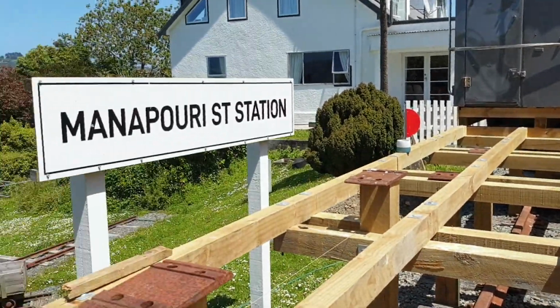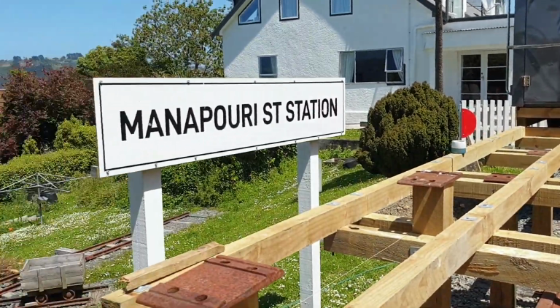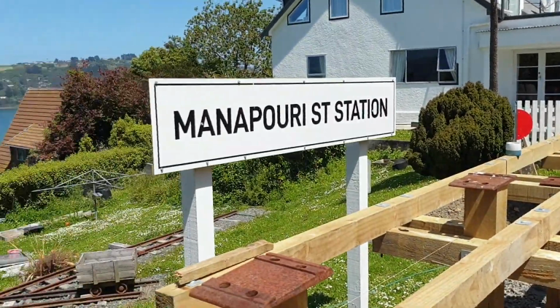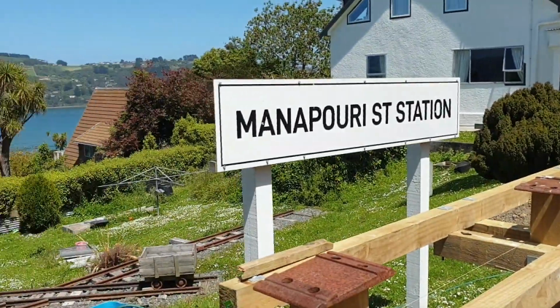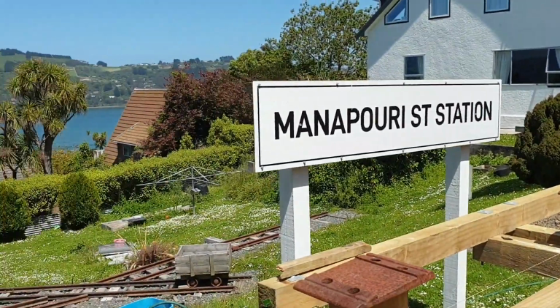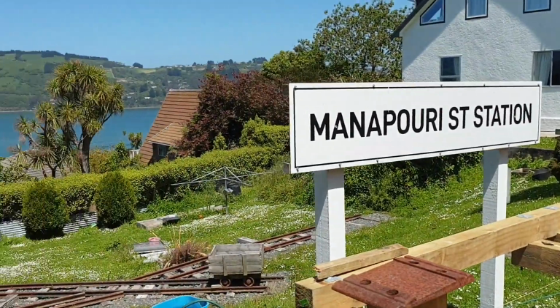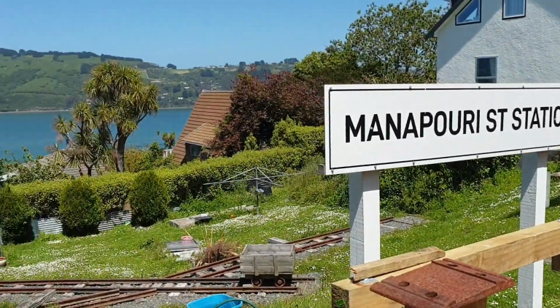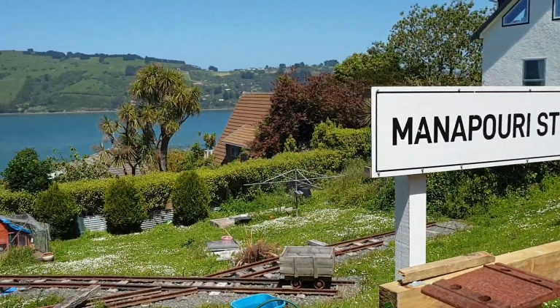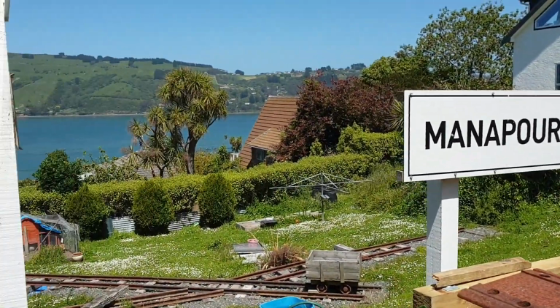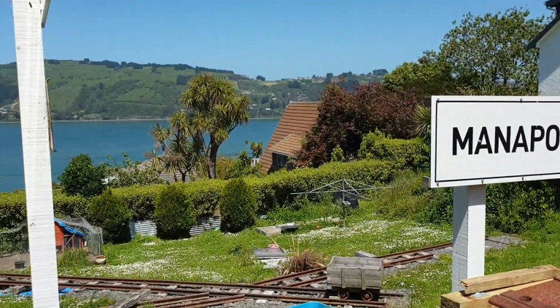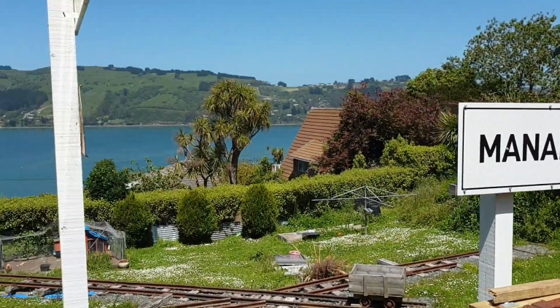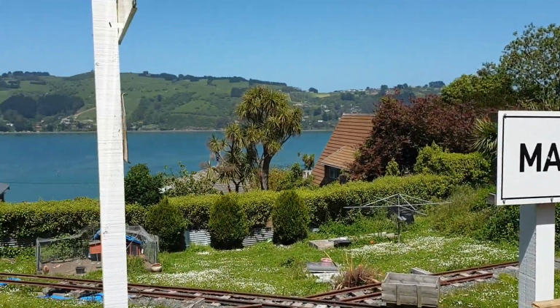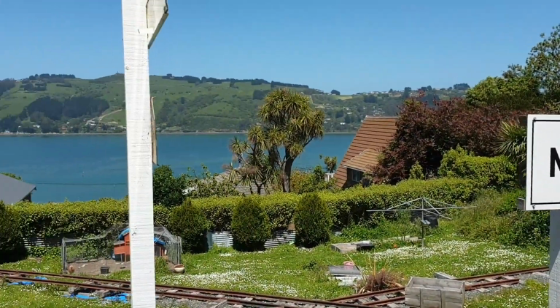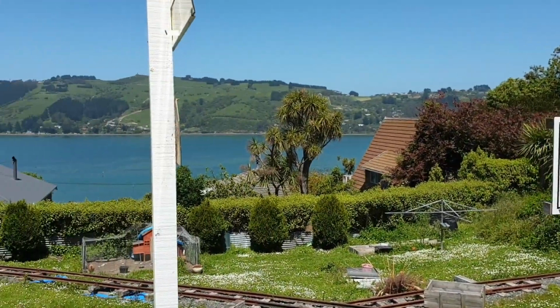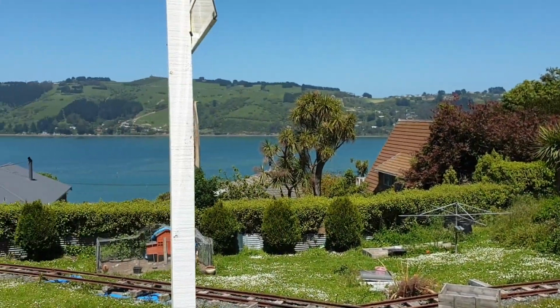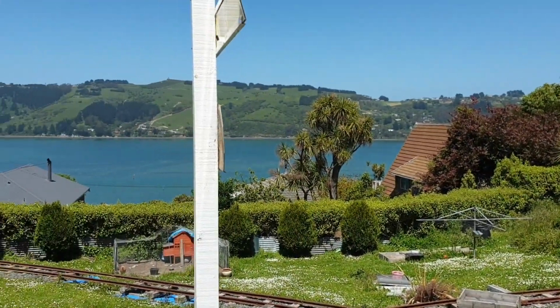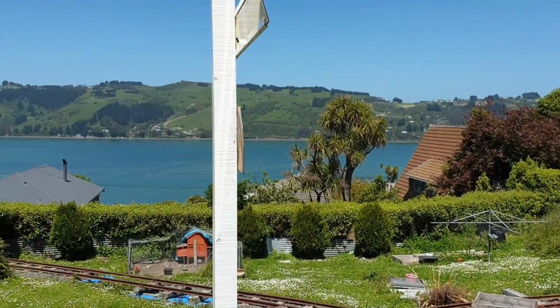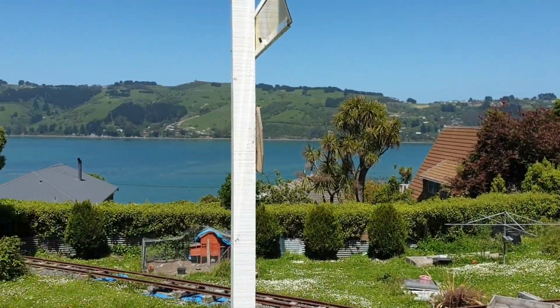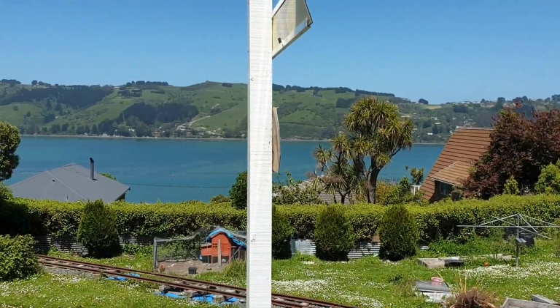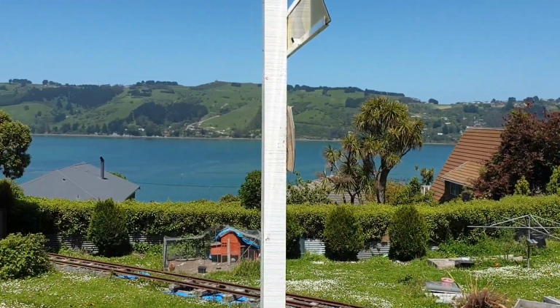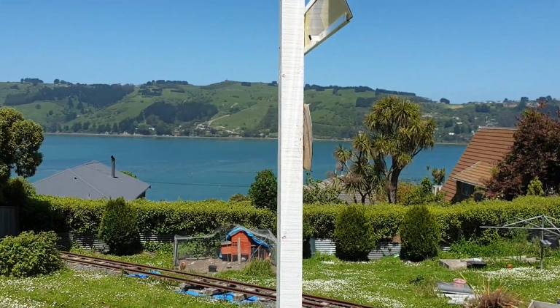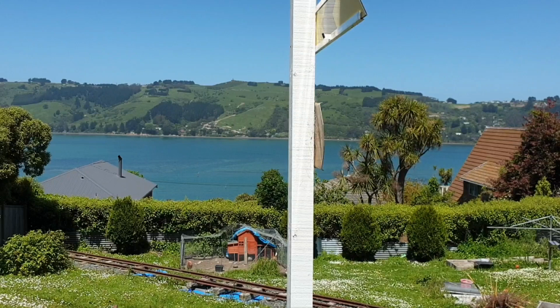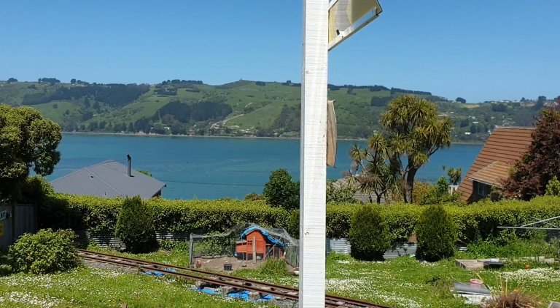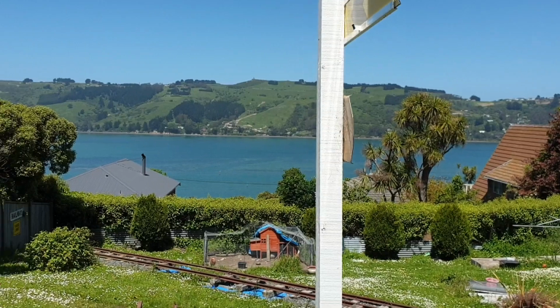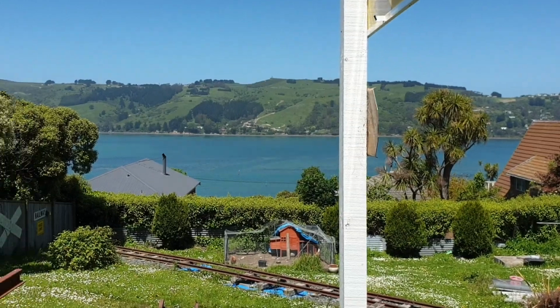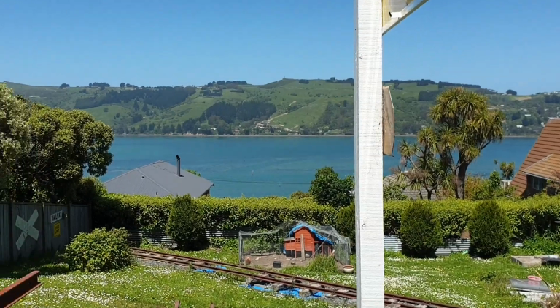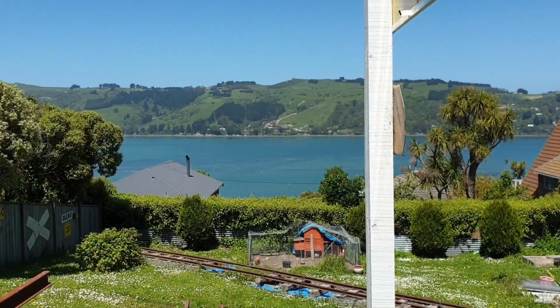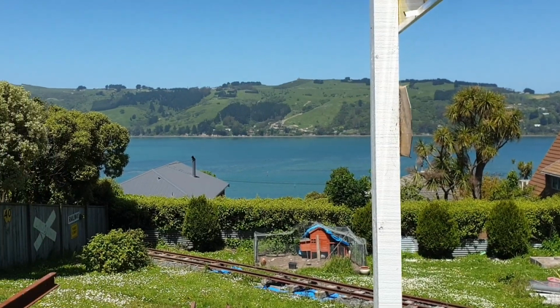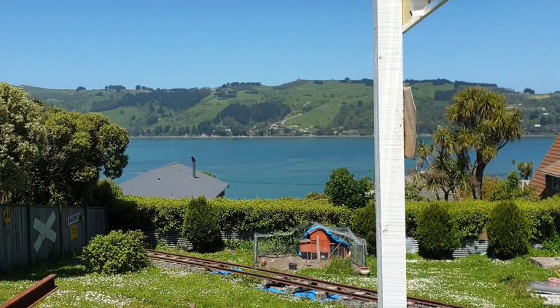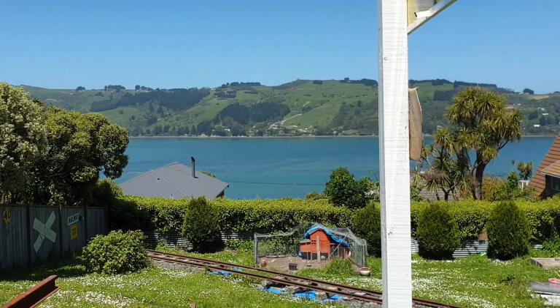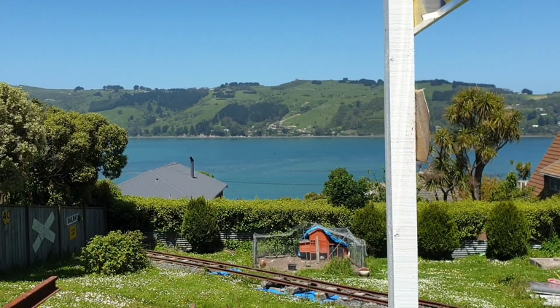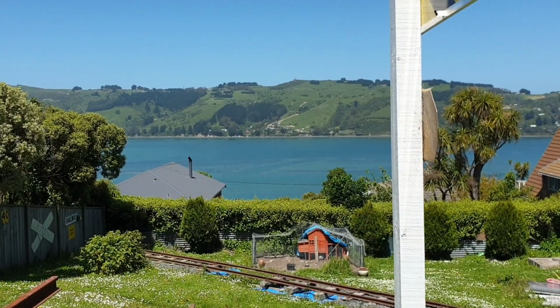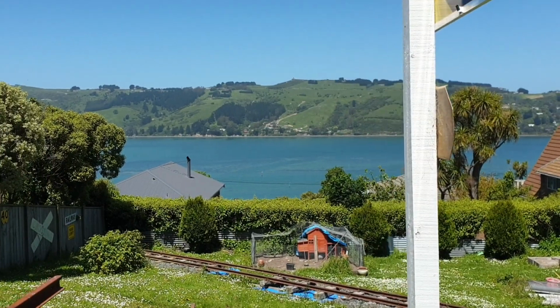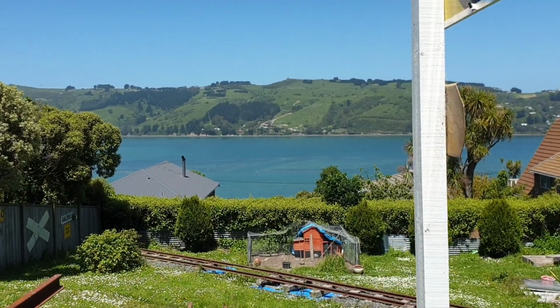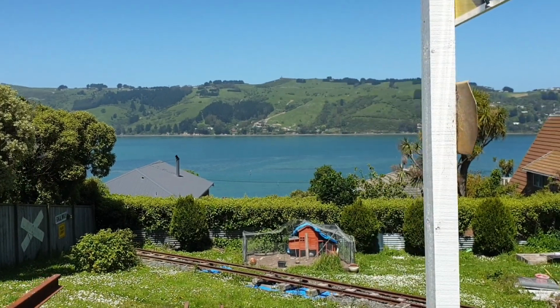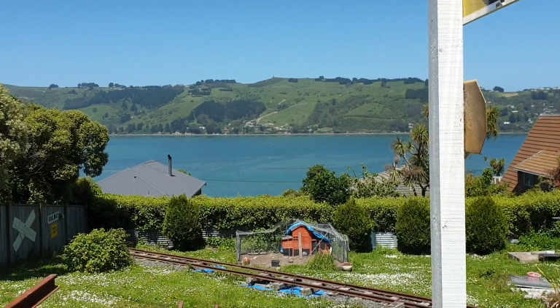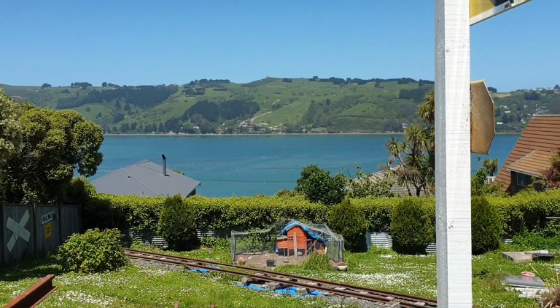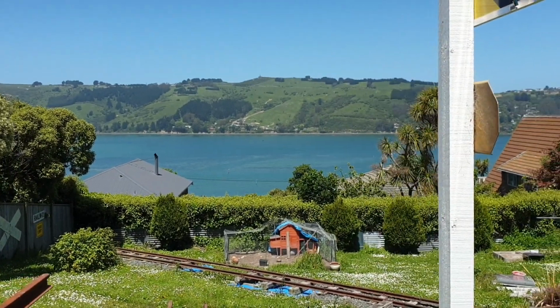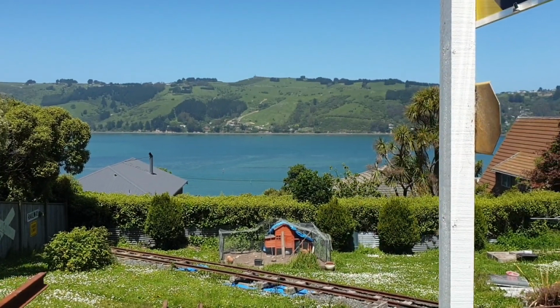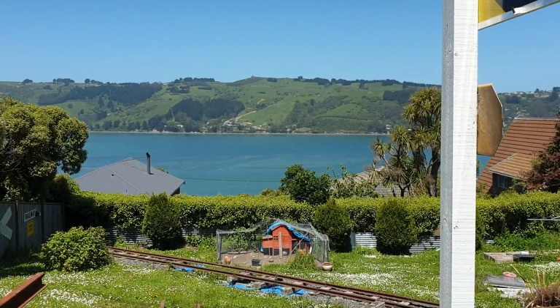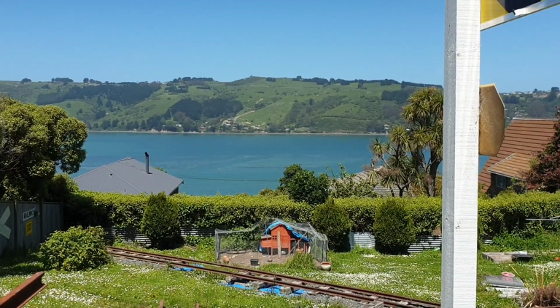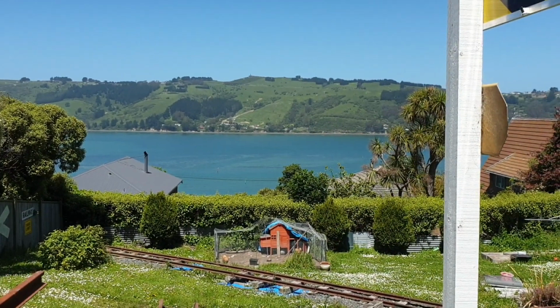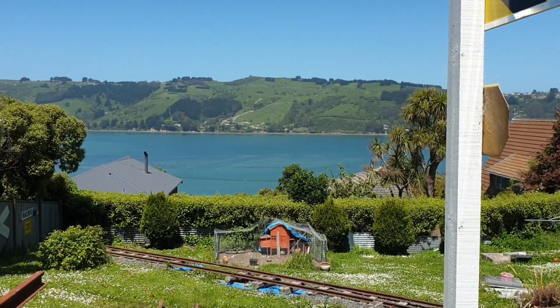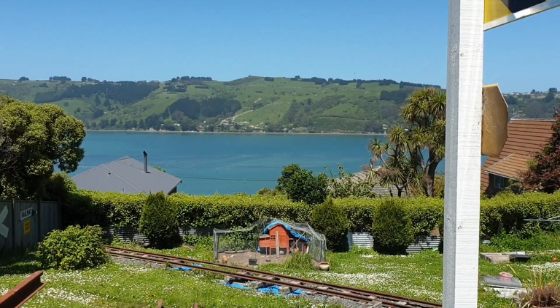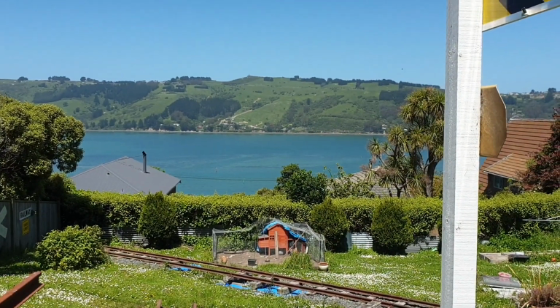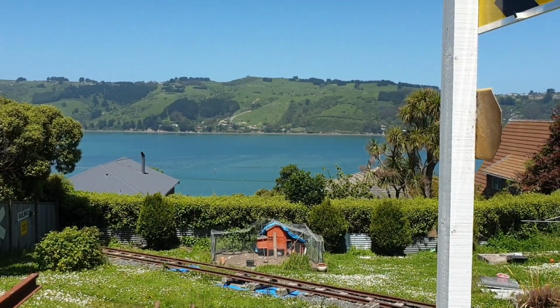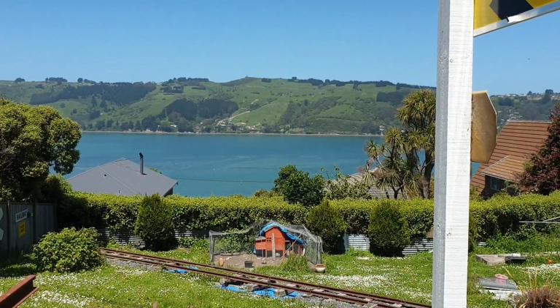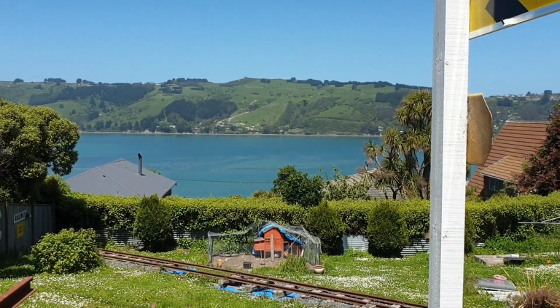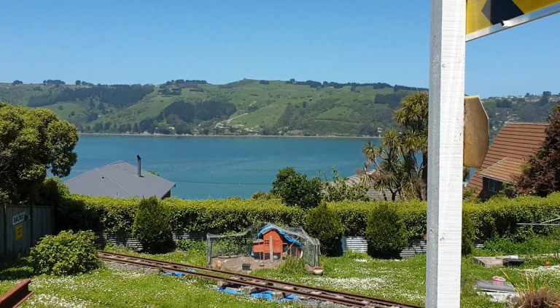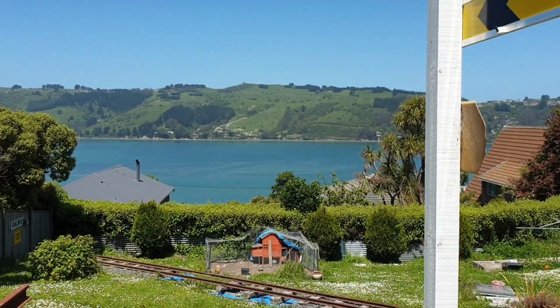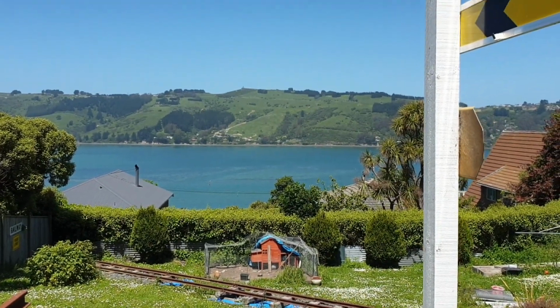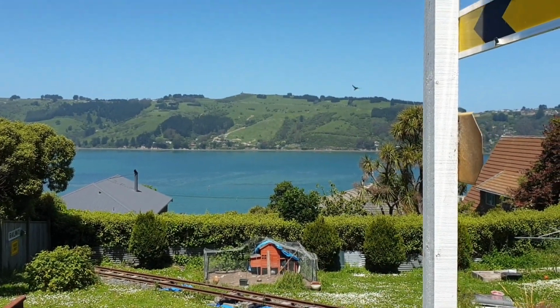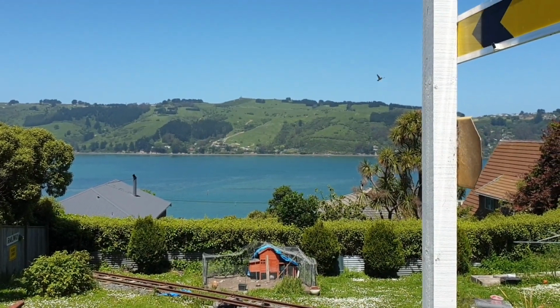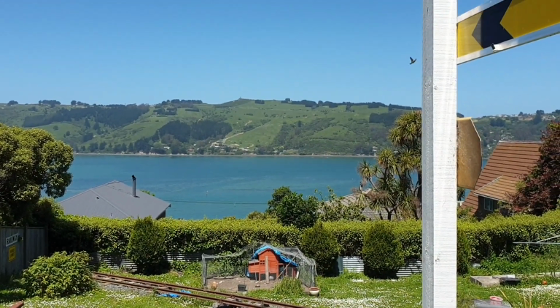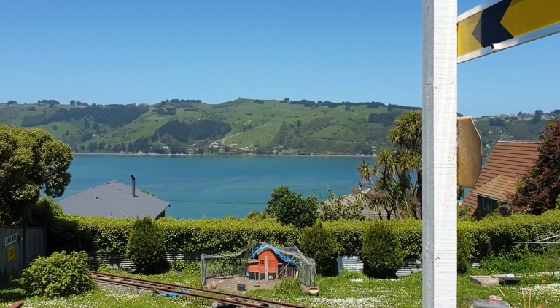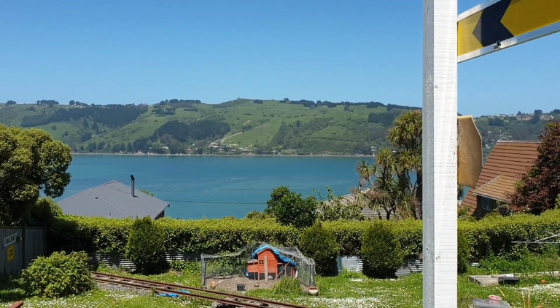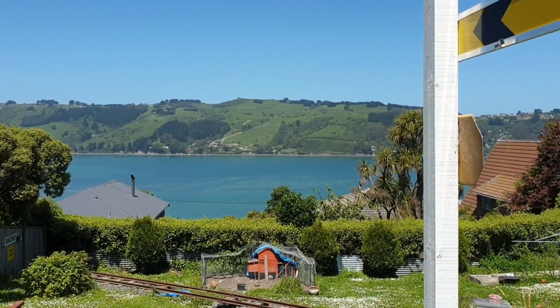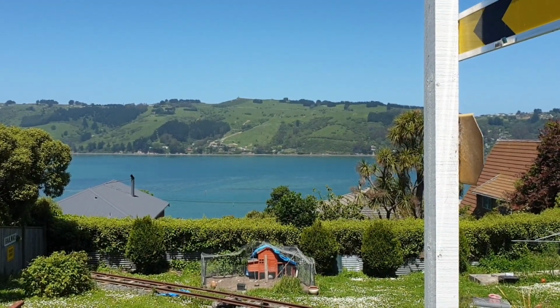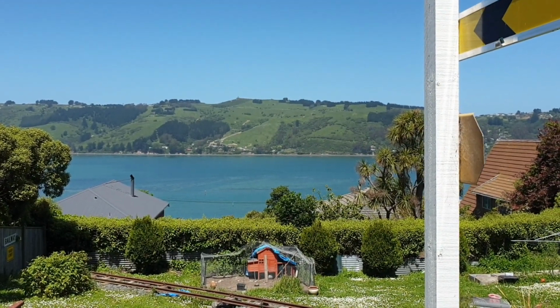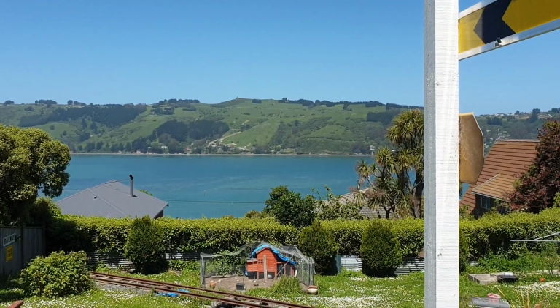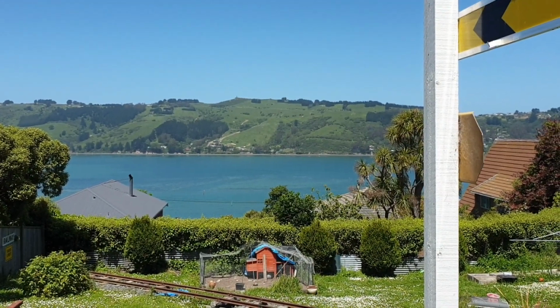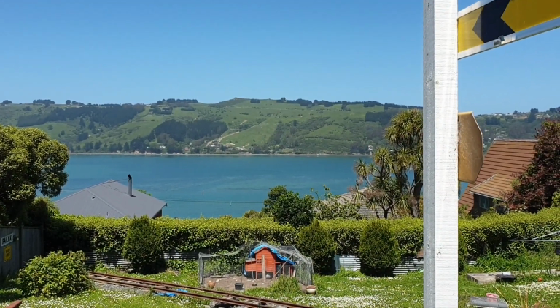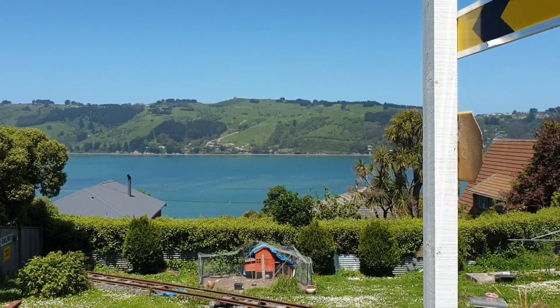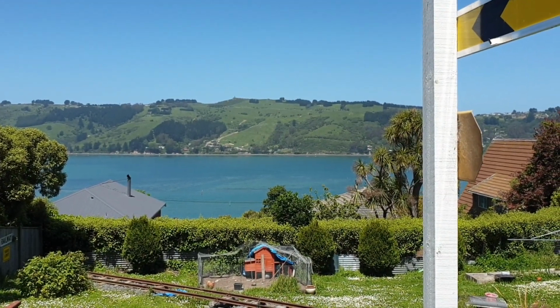Once I get this done, I'll probably sit down and have myself a nice cider and enjoy the view.